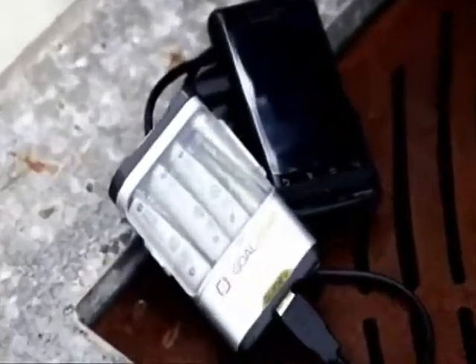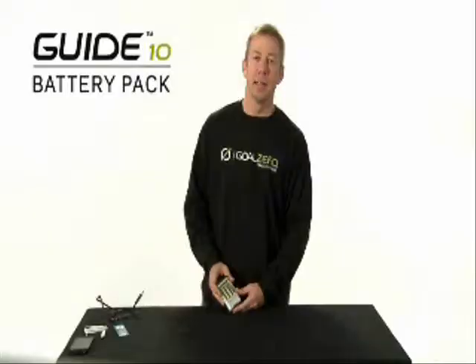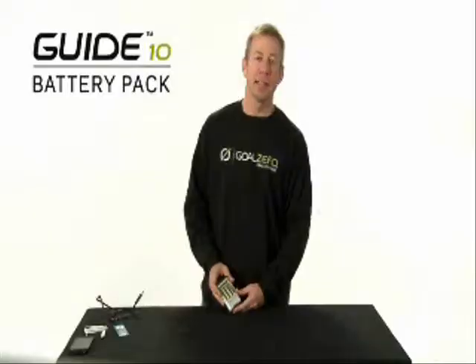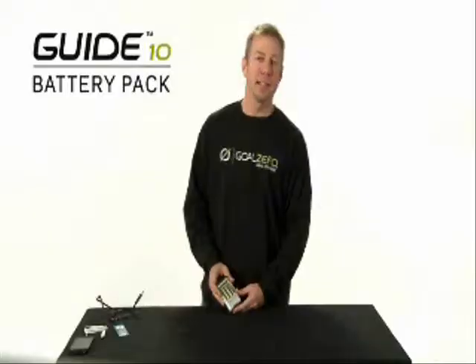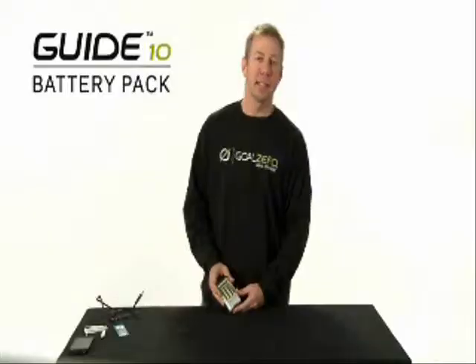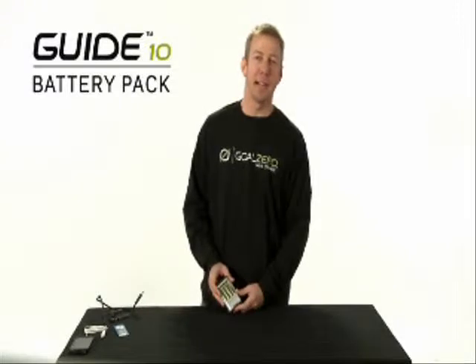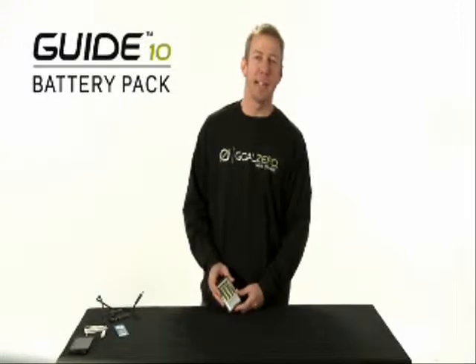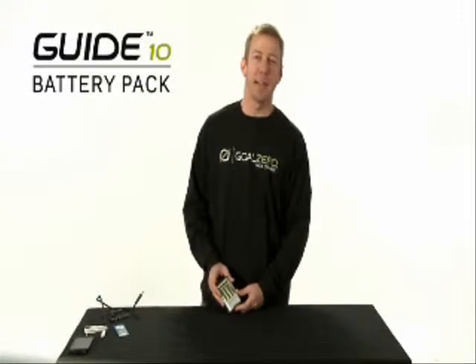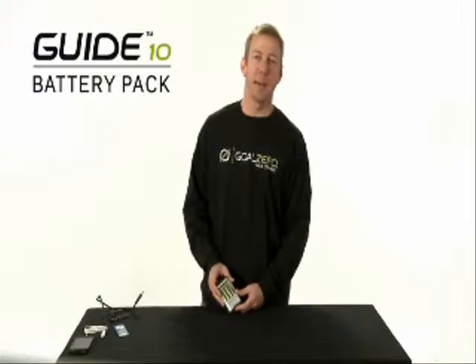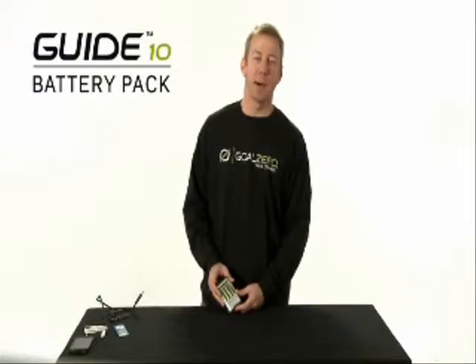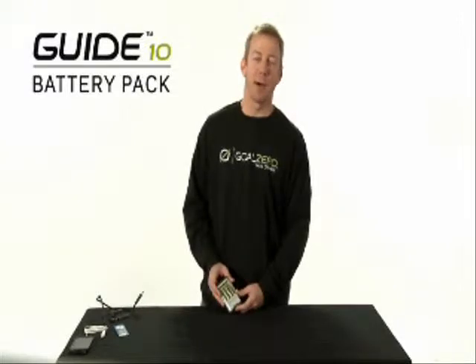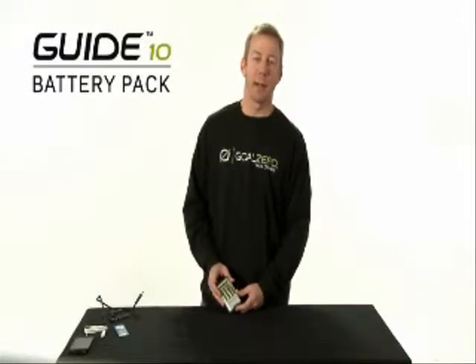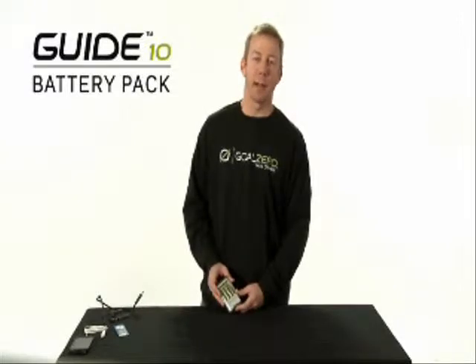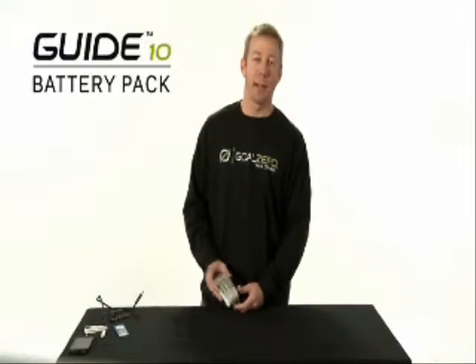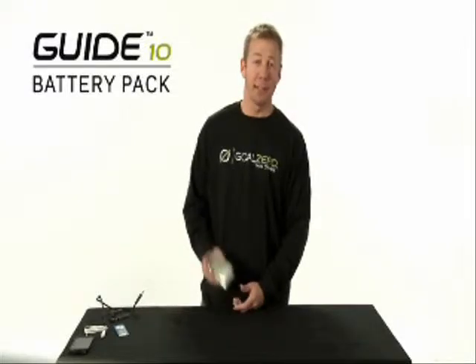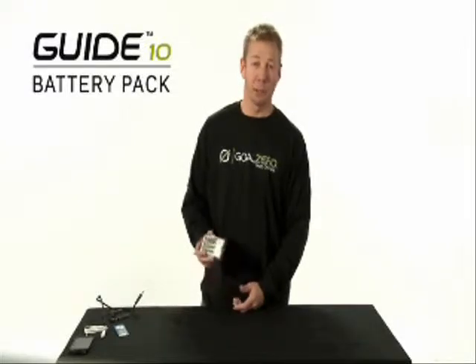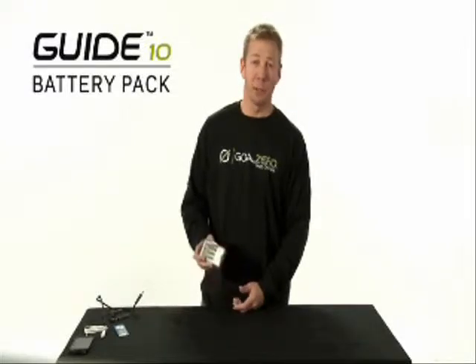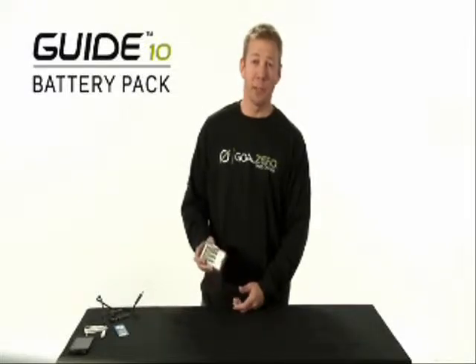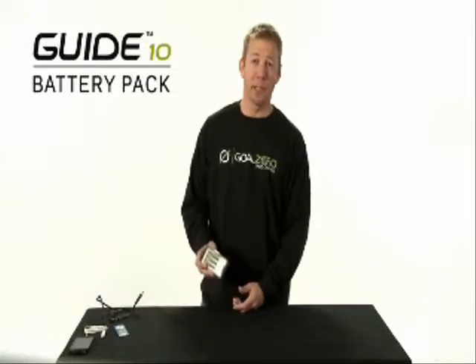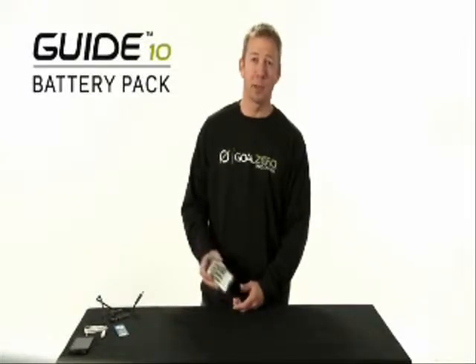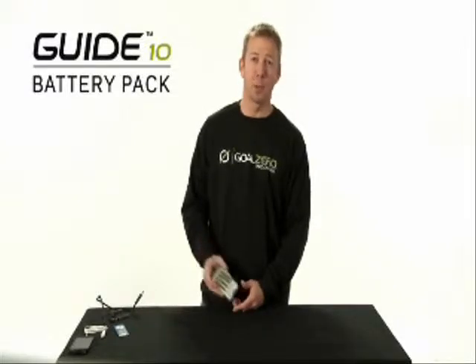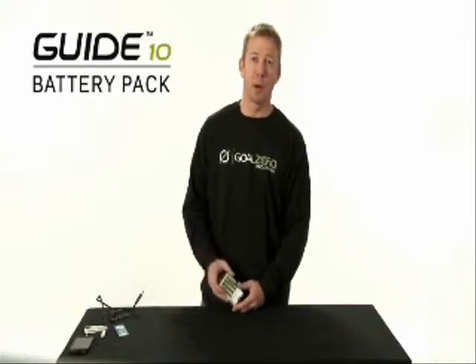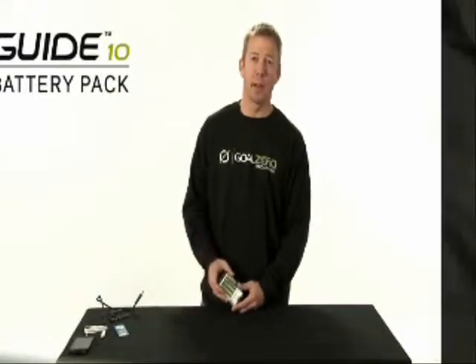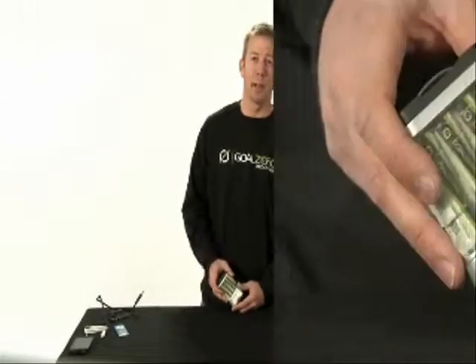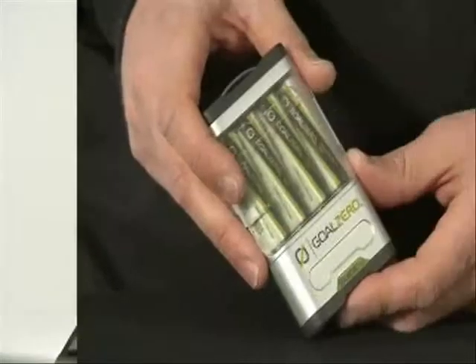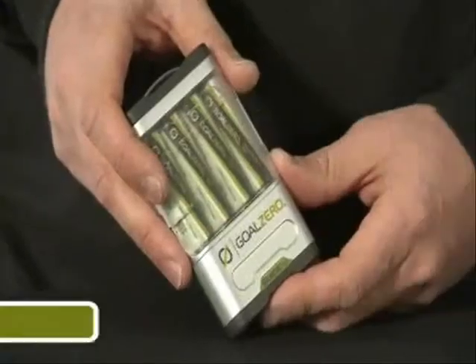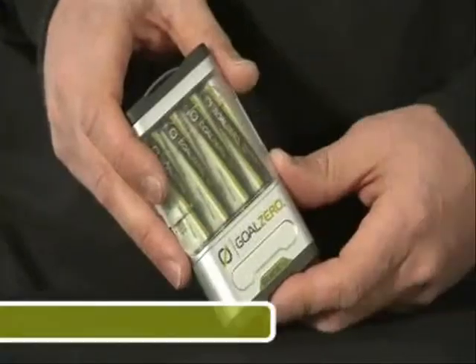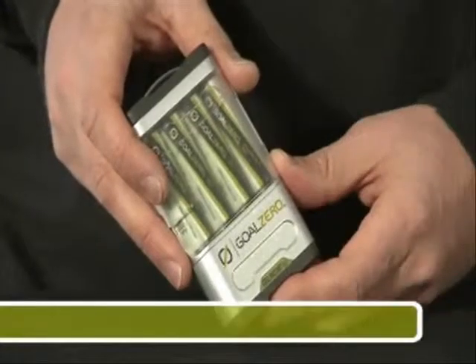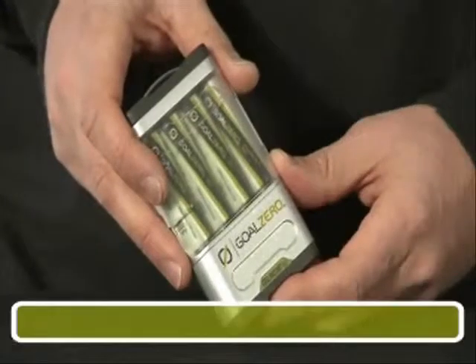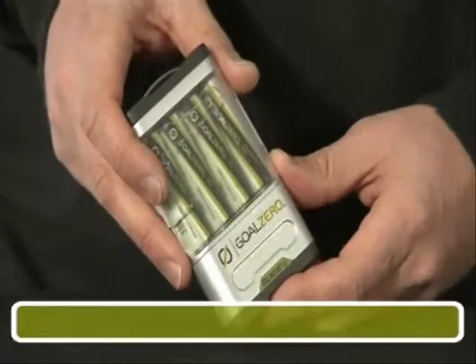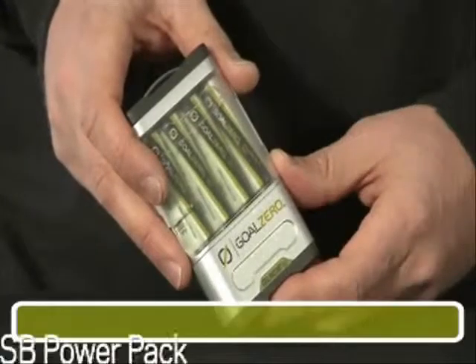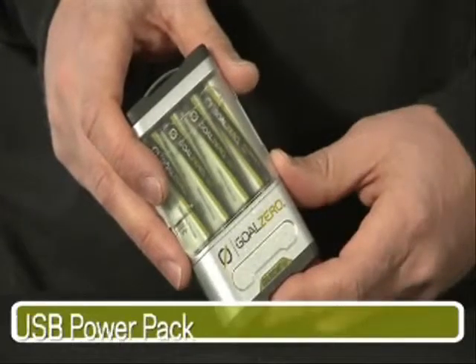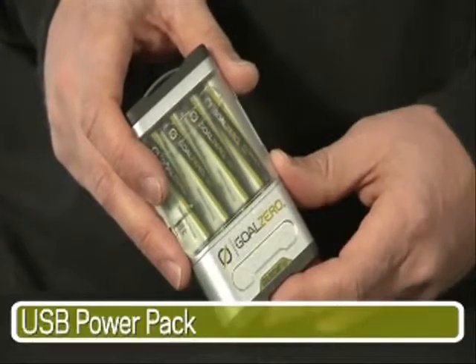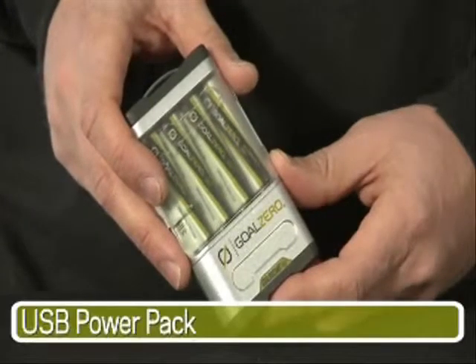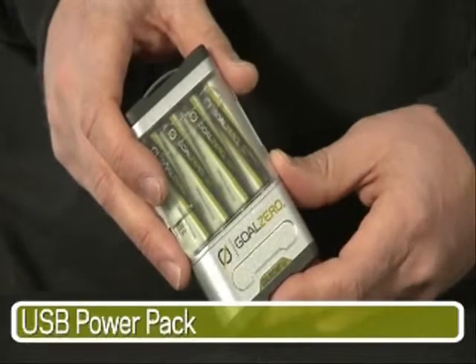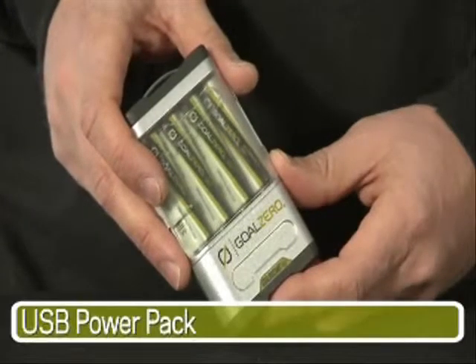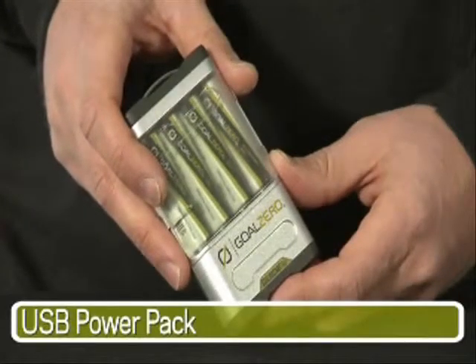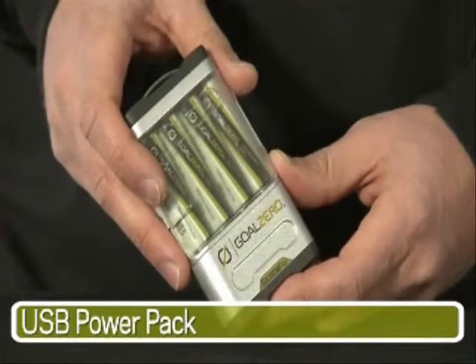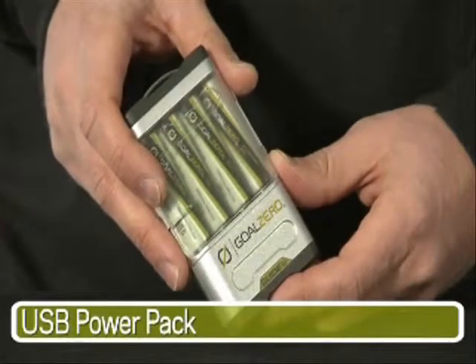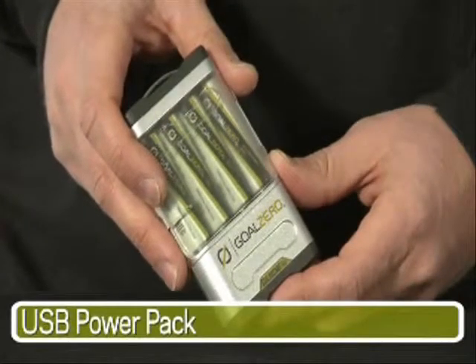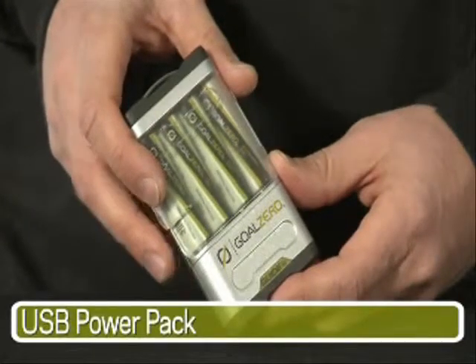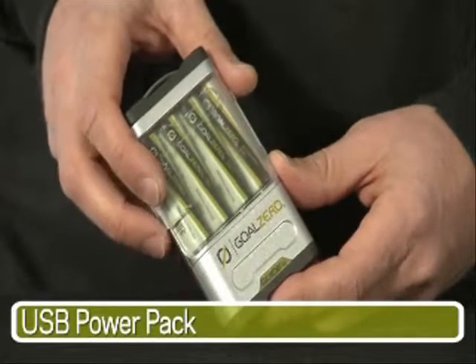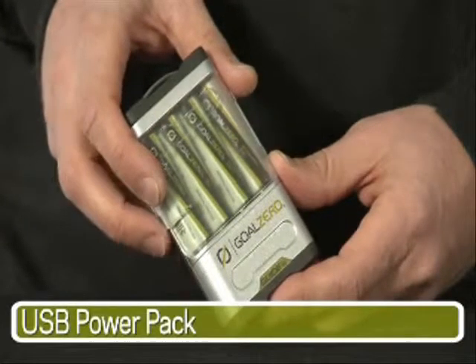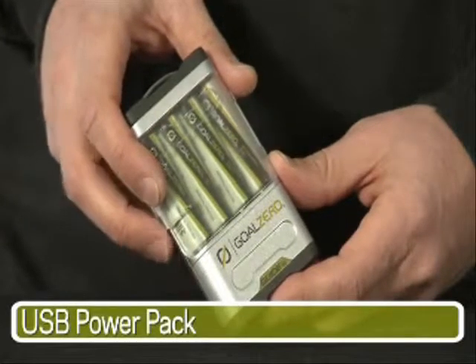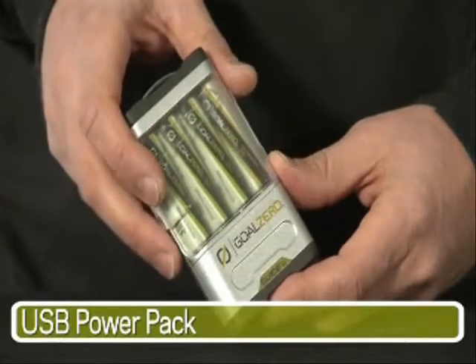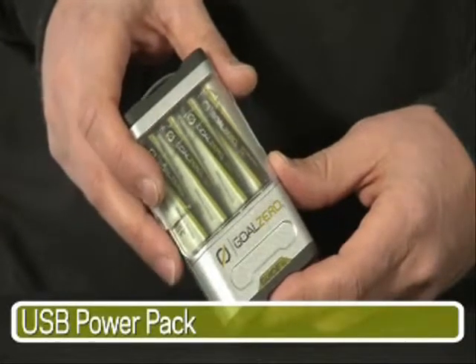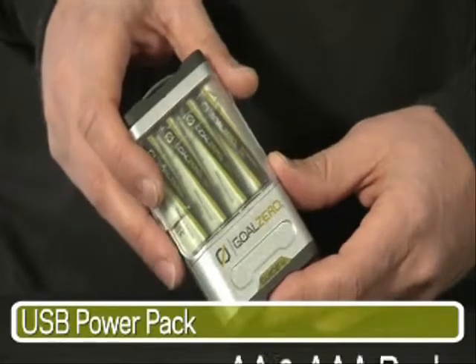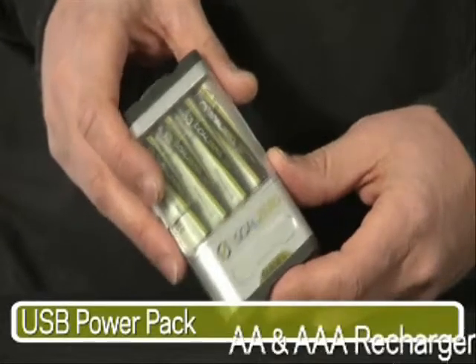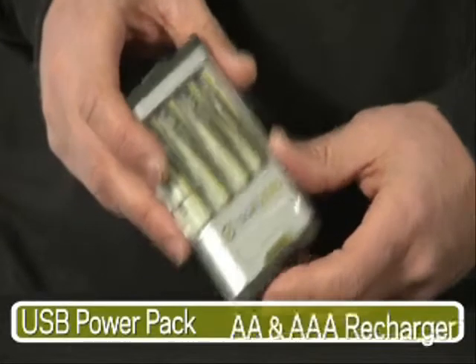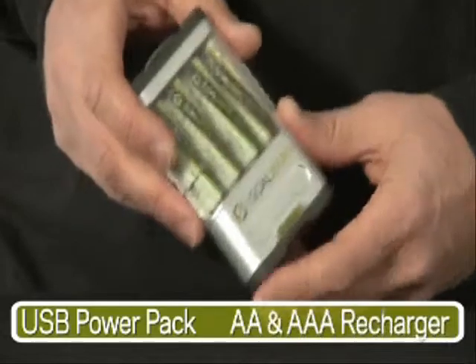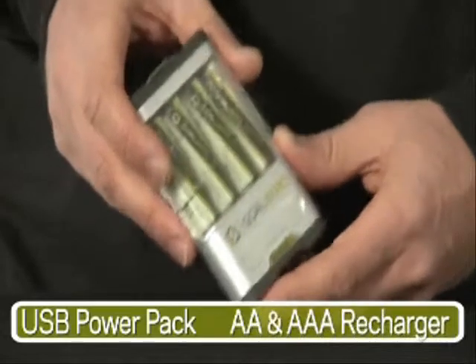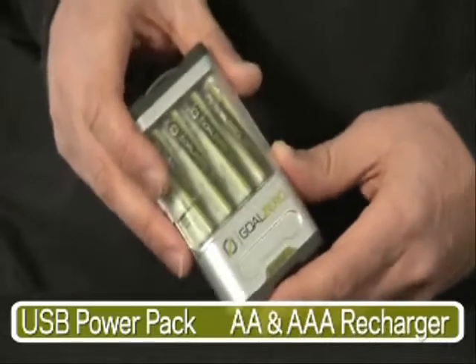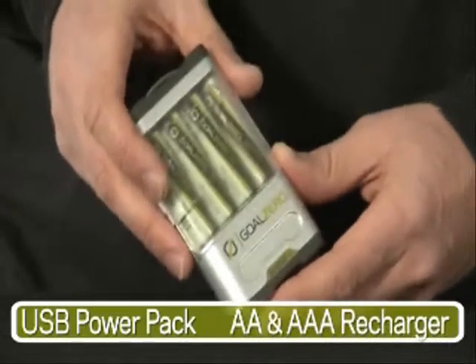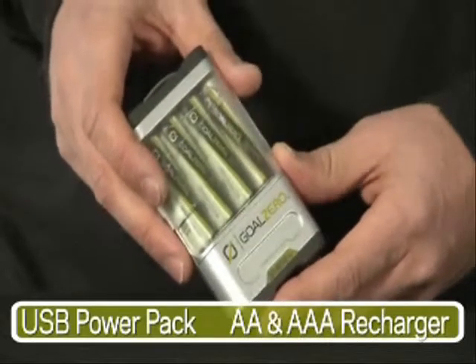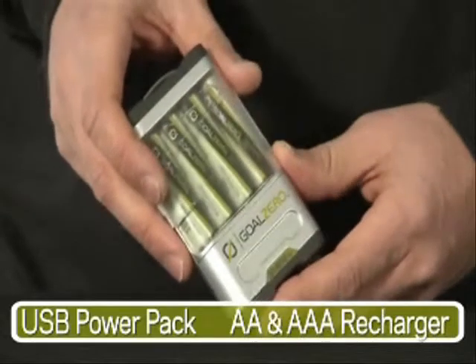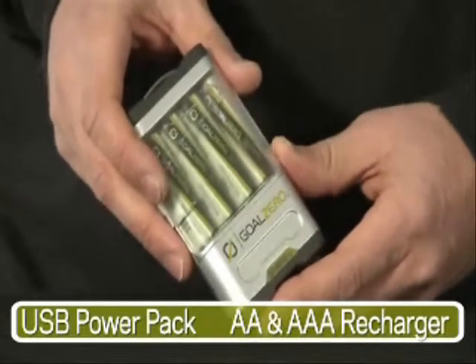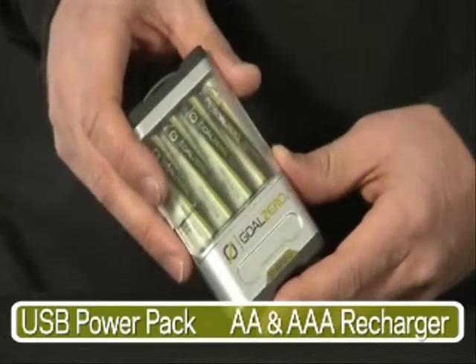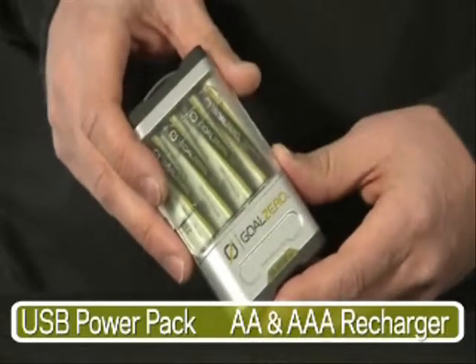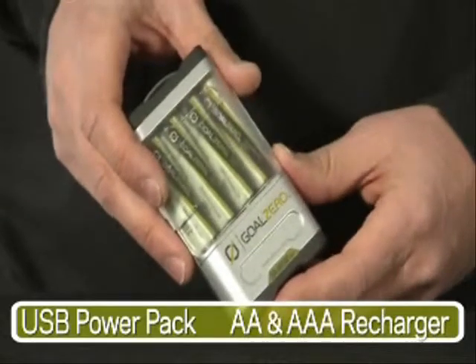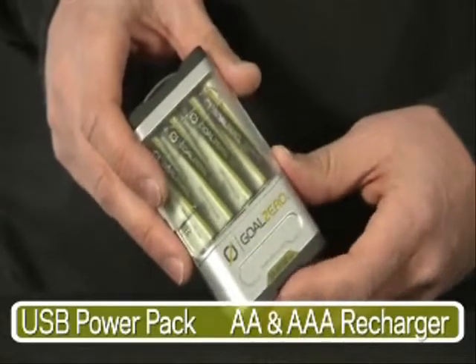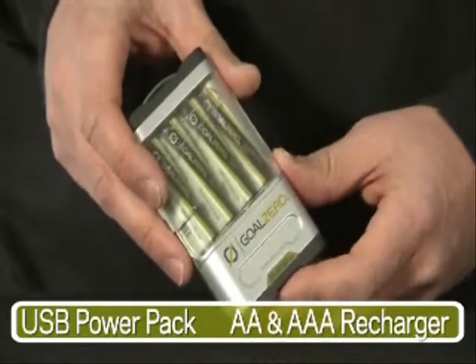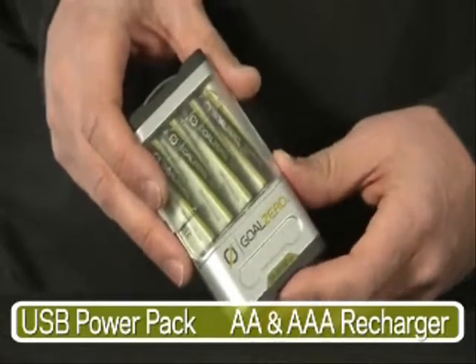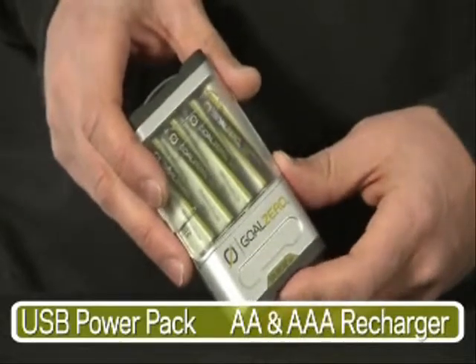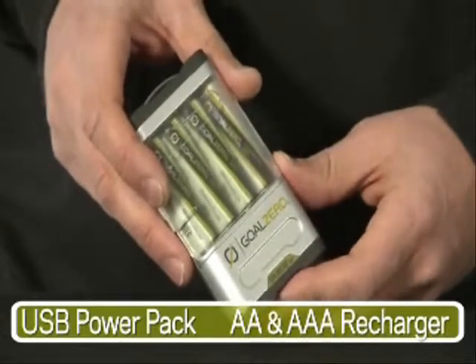This is the Guide 10 Power Pack. It's two things in one — you can use it as a power pack or you can recharge your double or triple A batteries.